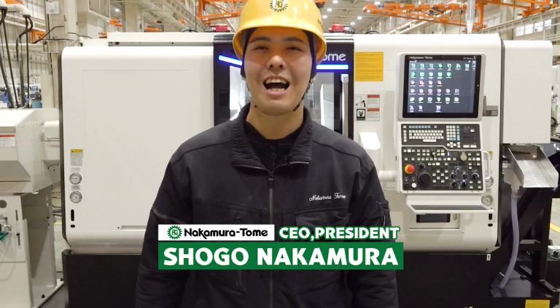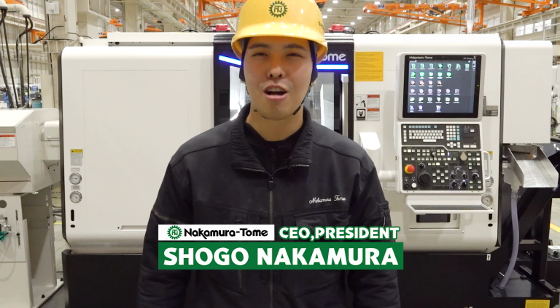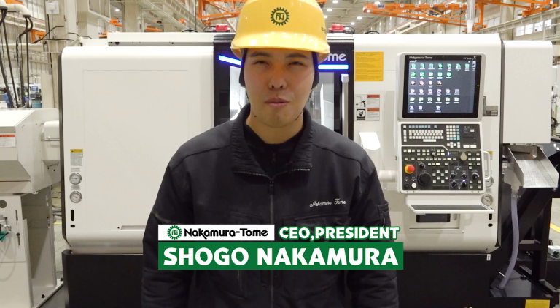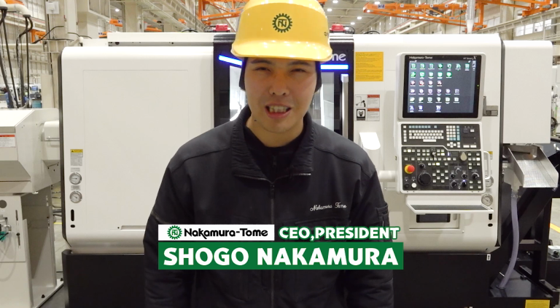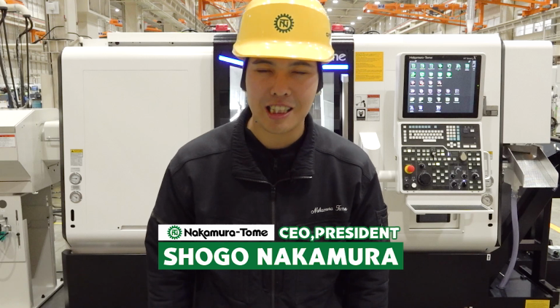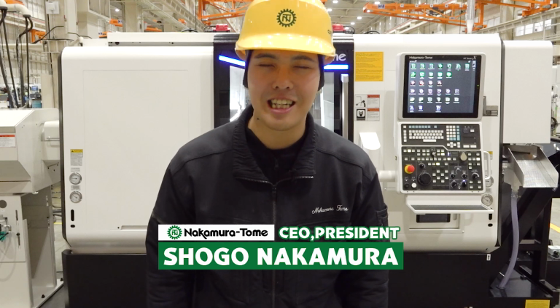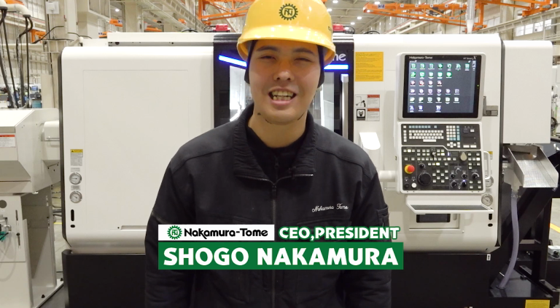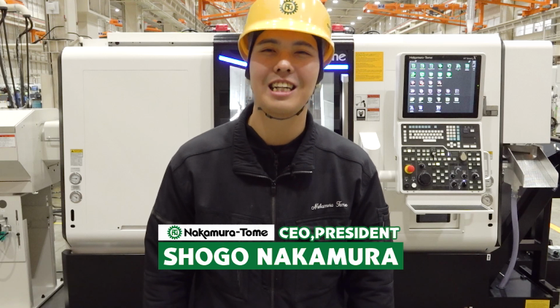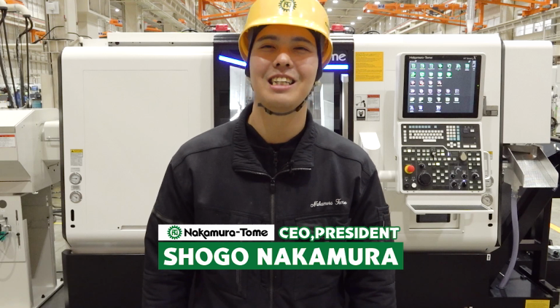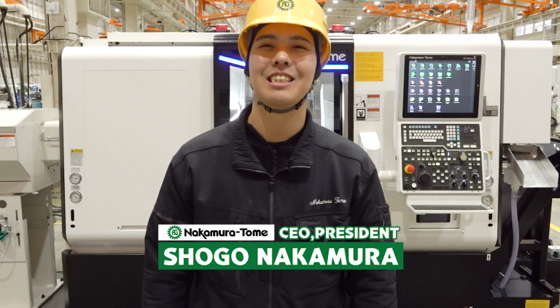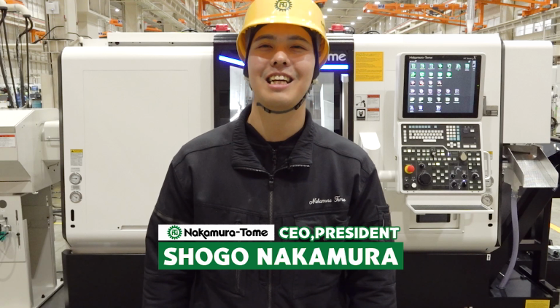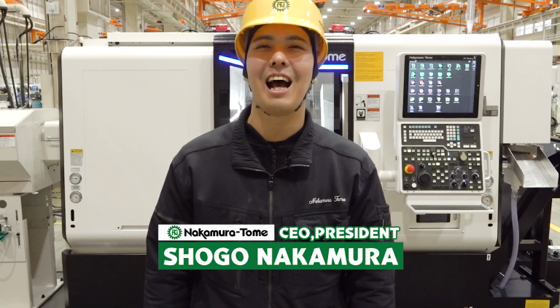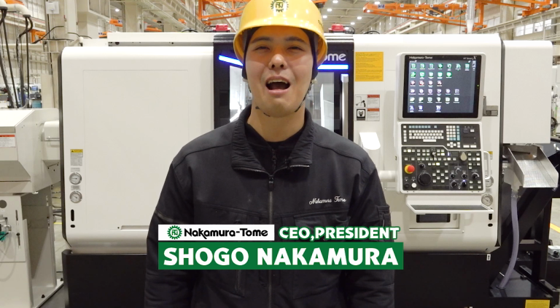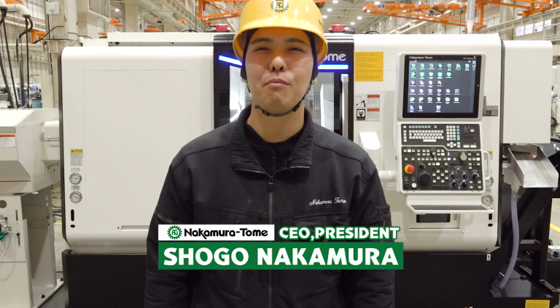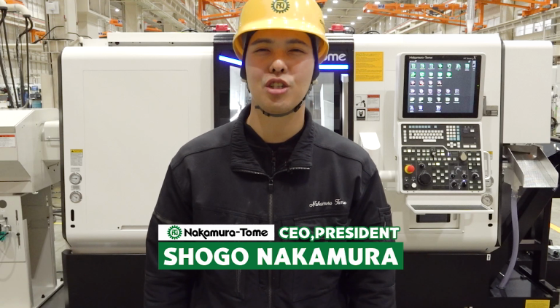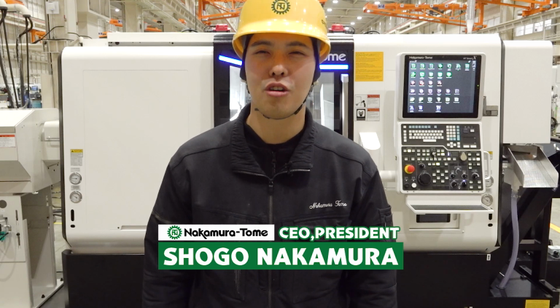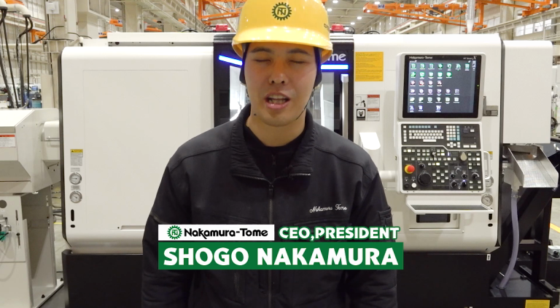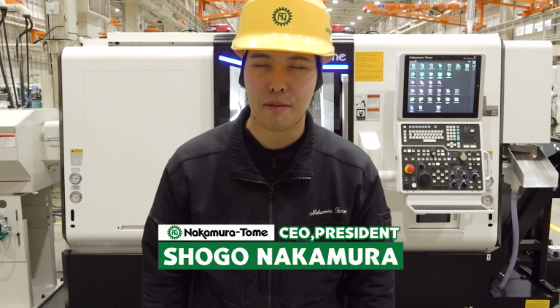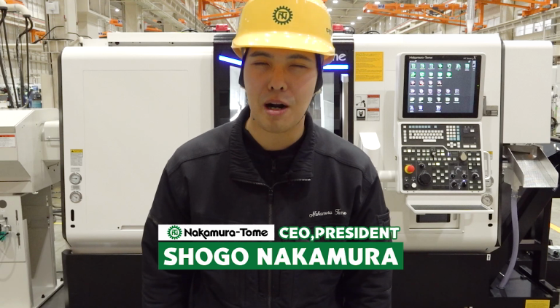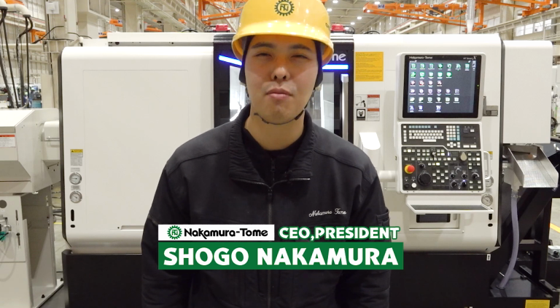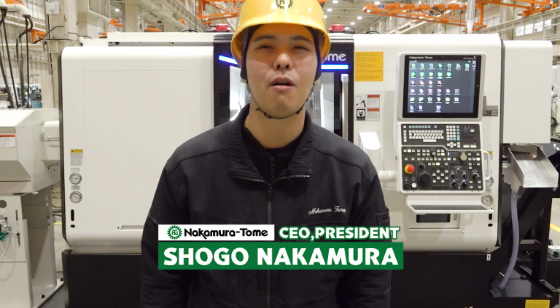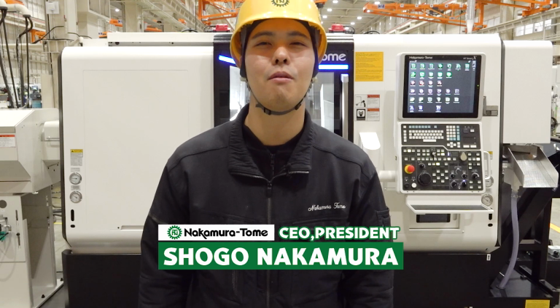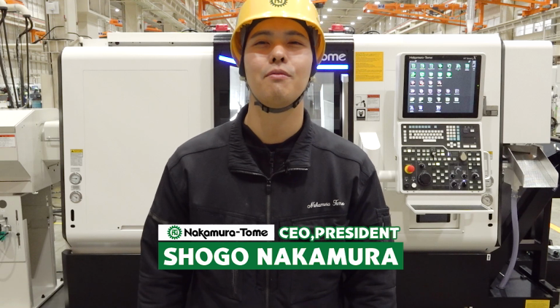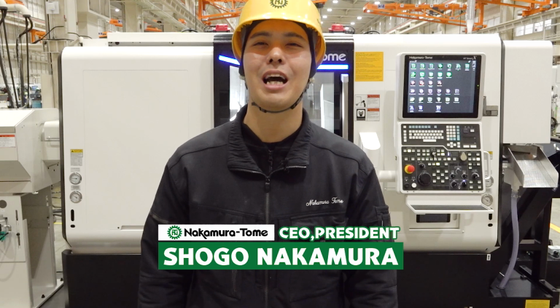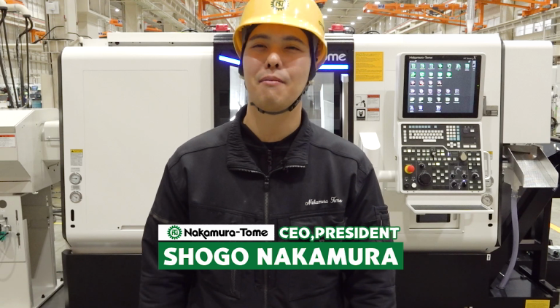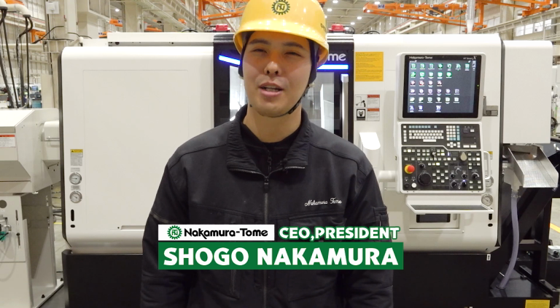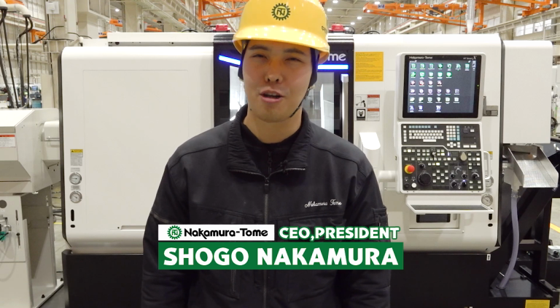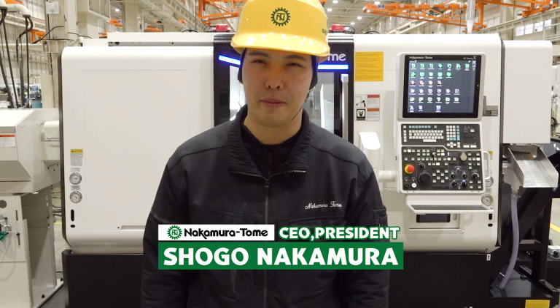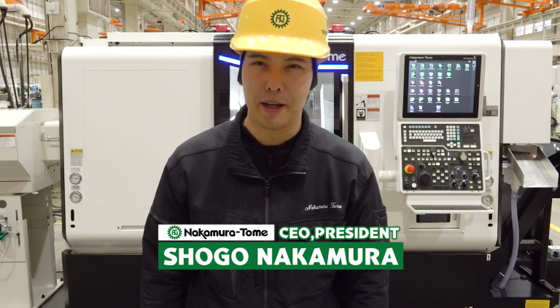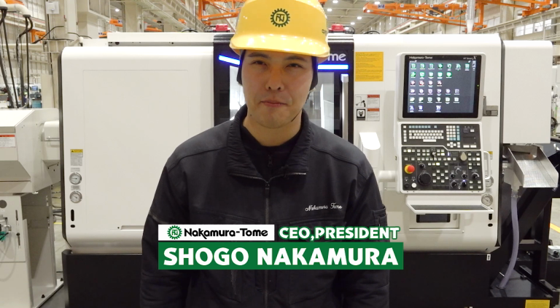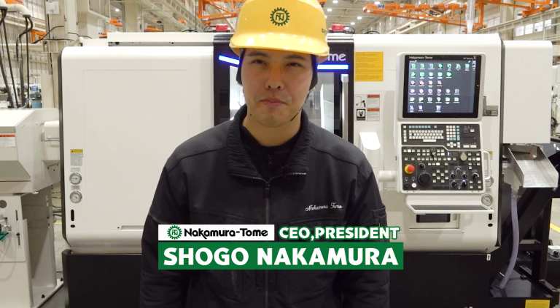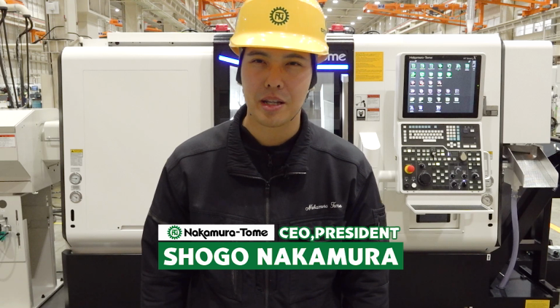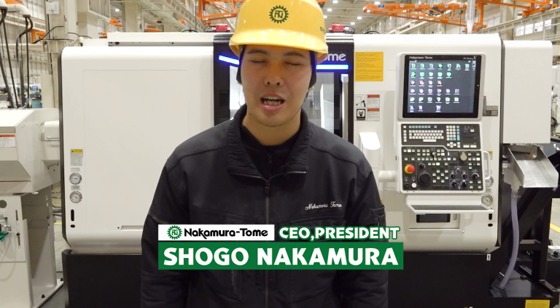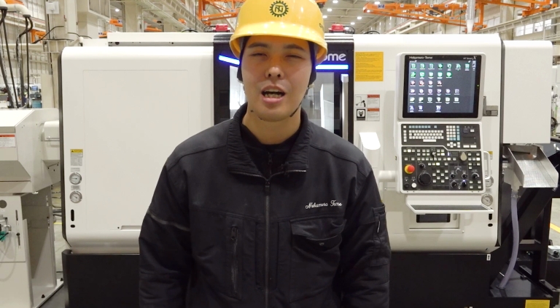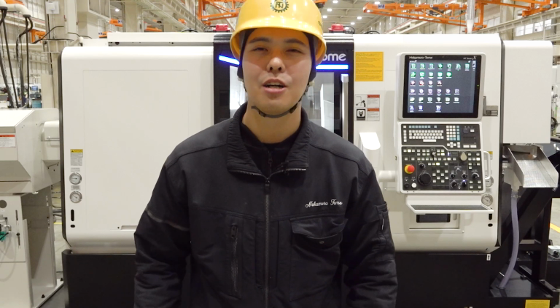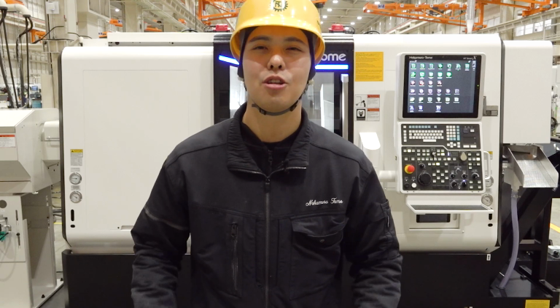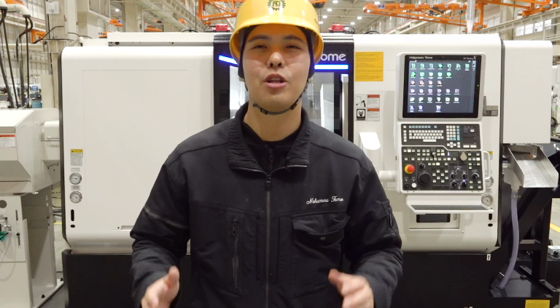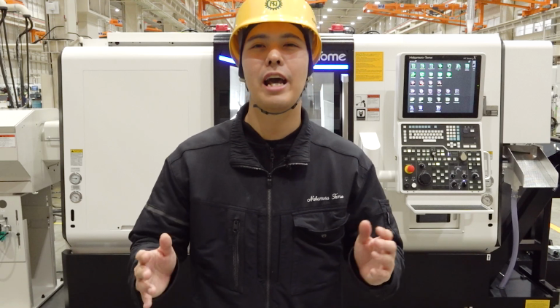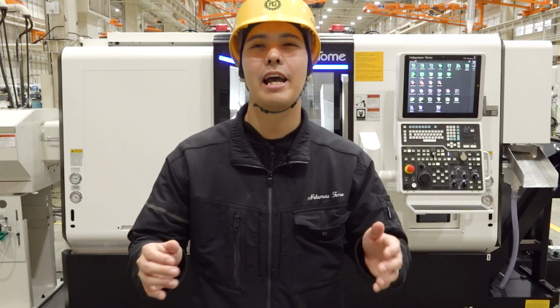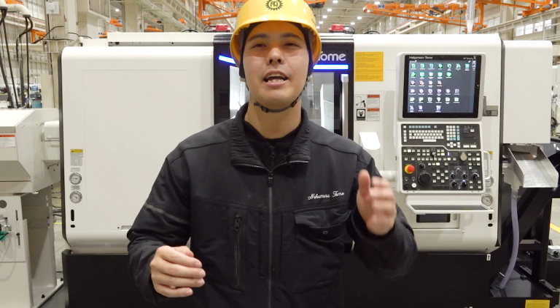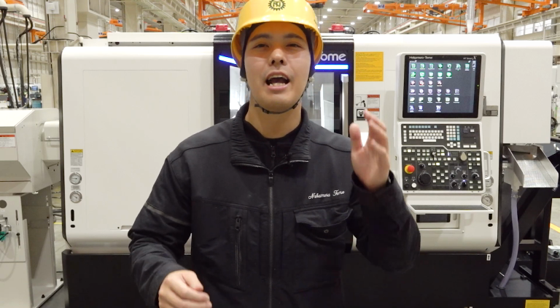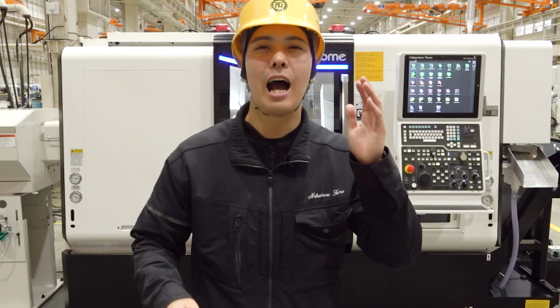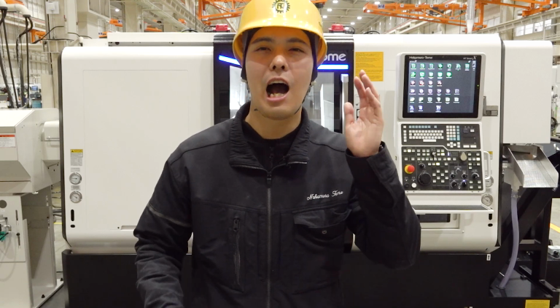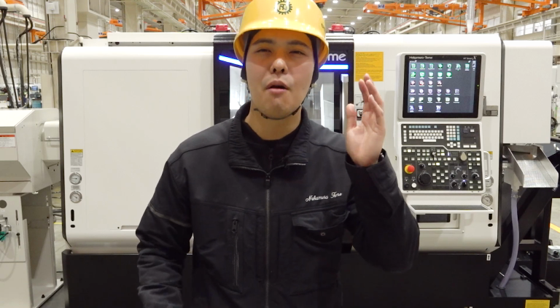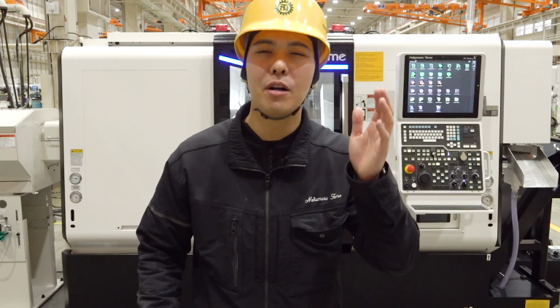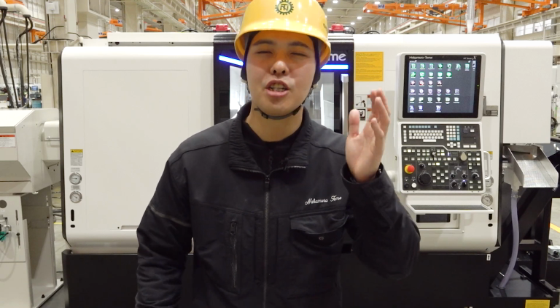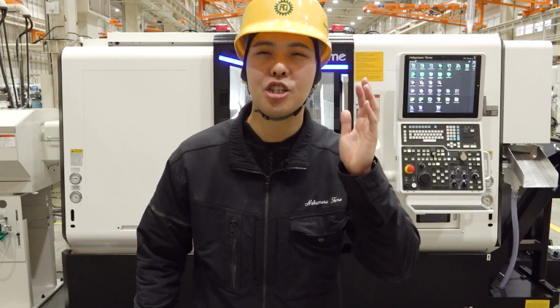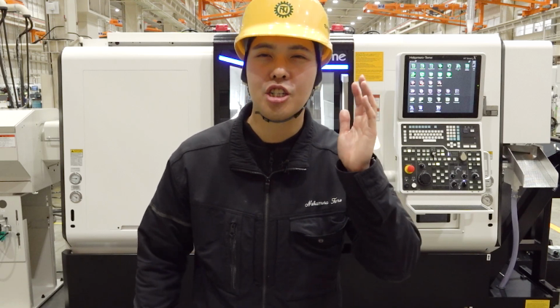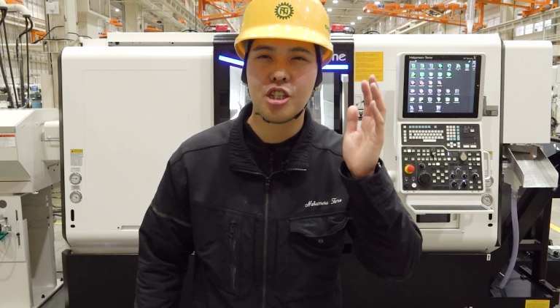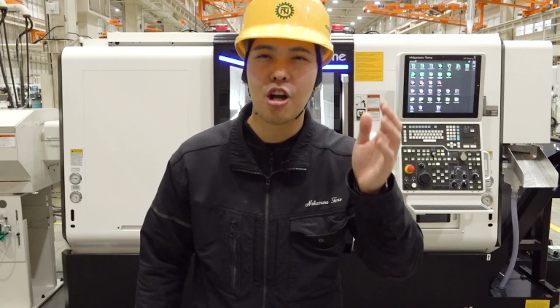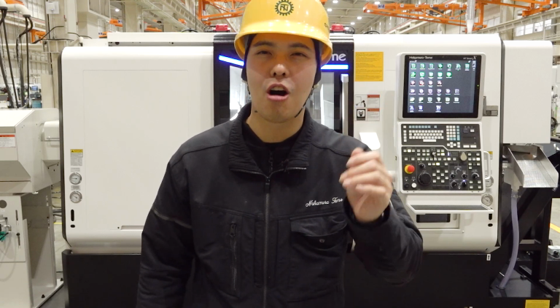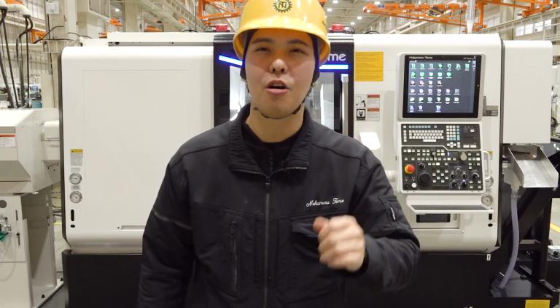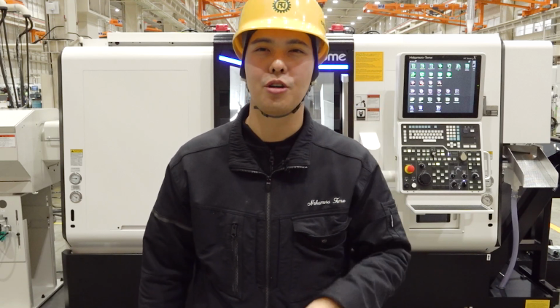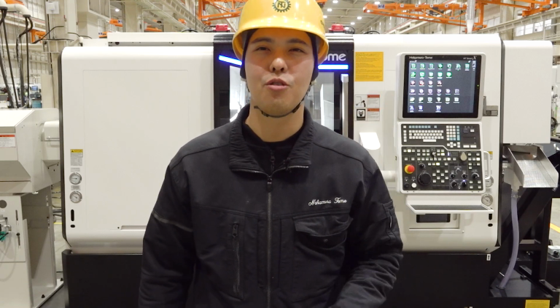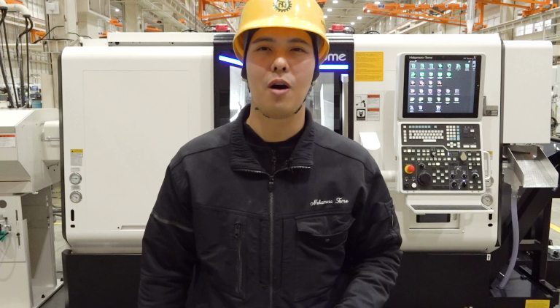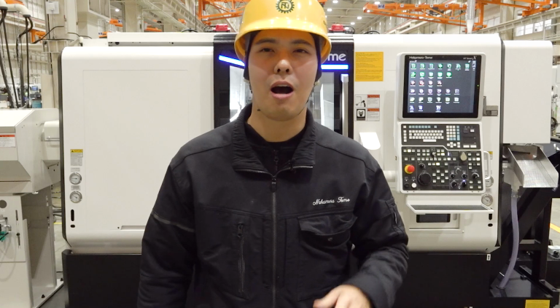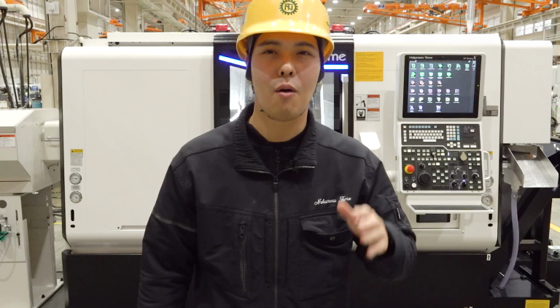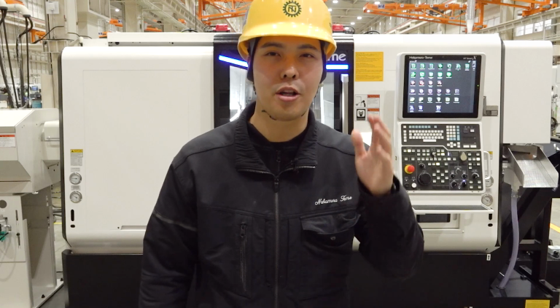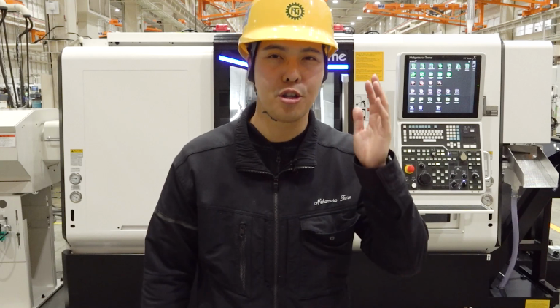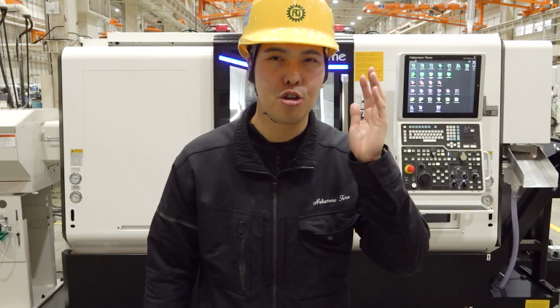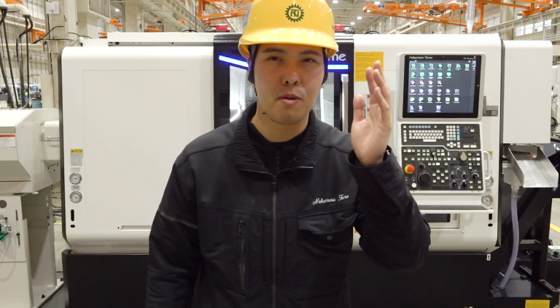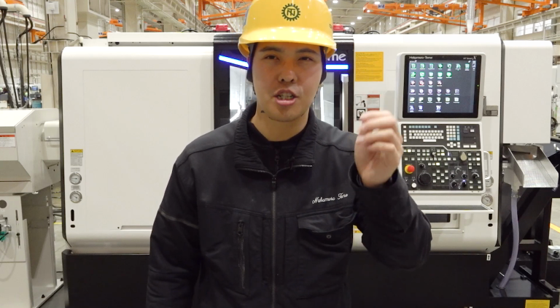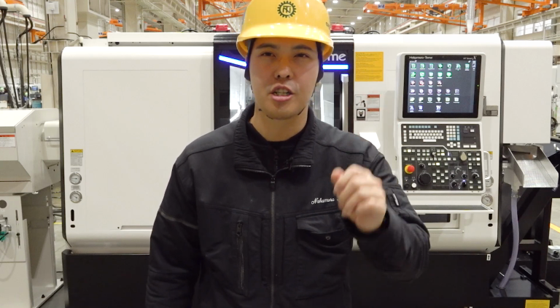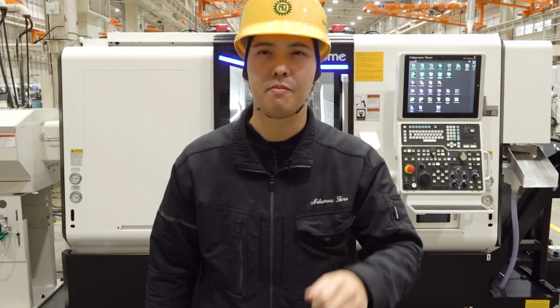Hello Machinists! I'm Shogo Nakamura from Nakamura Tome. Today I will show you our new machine.